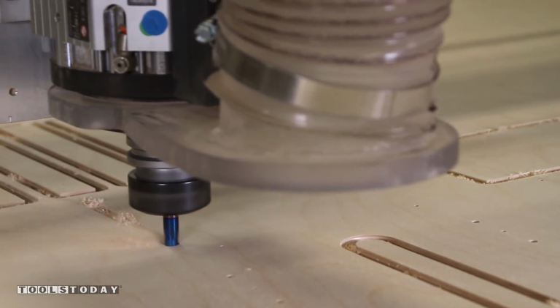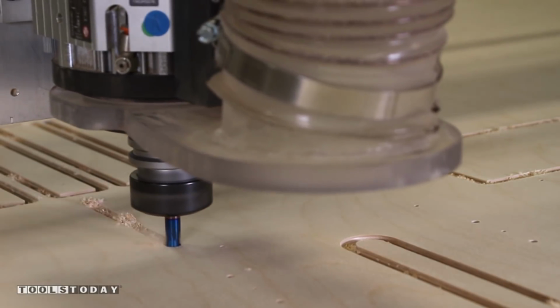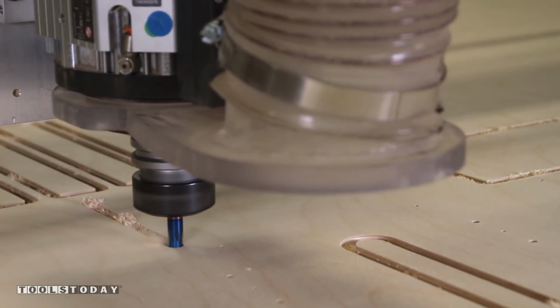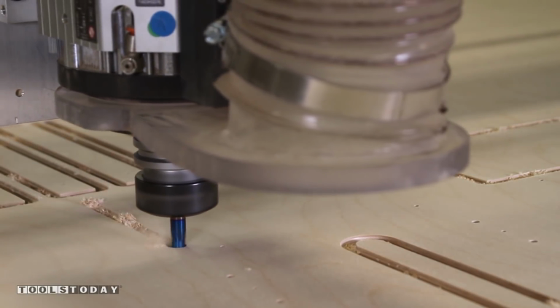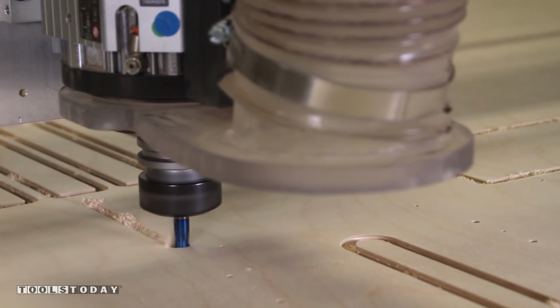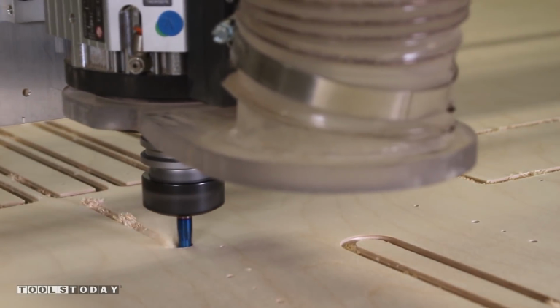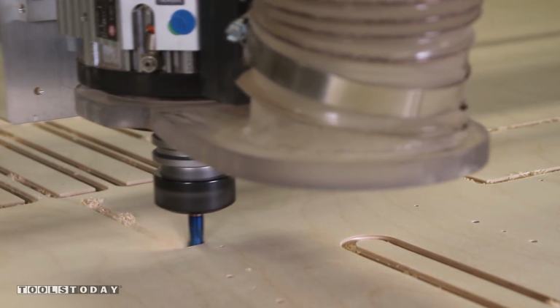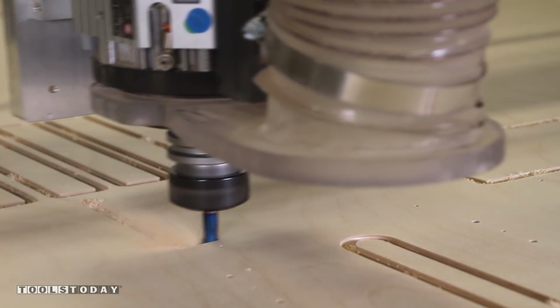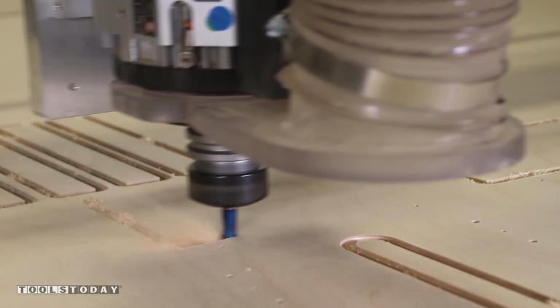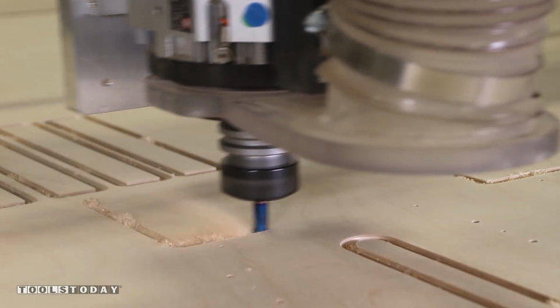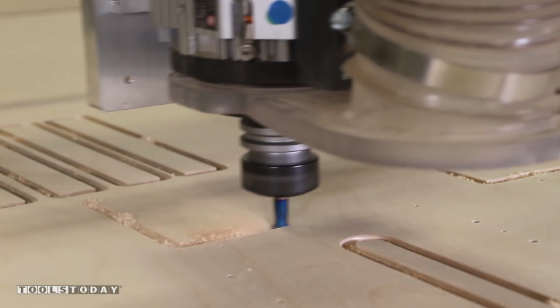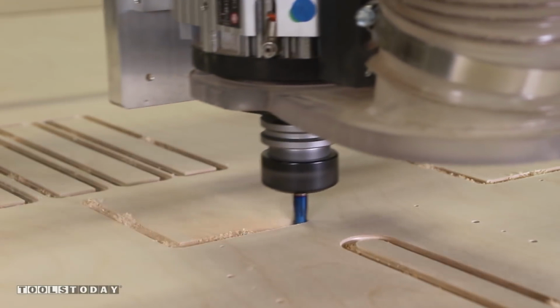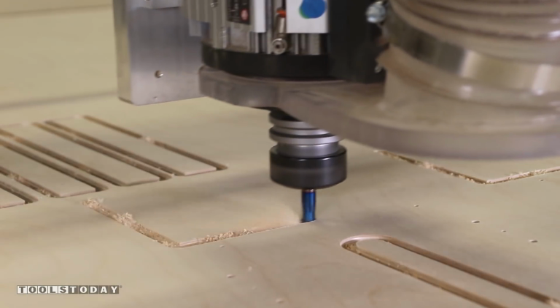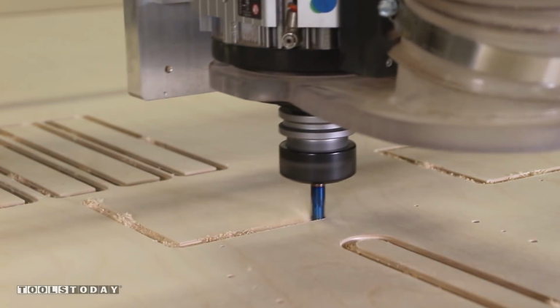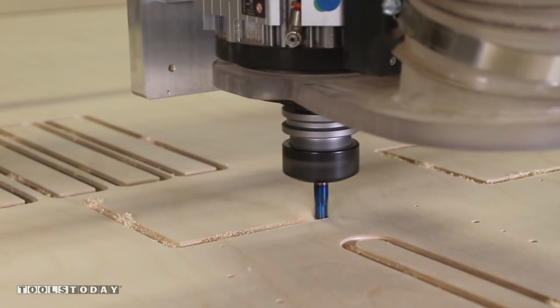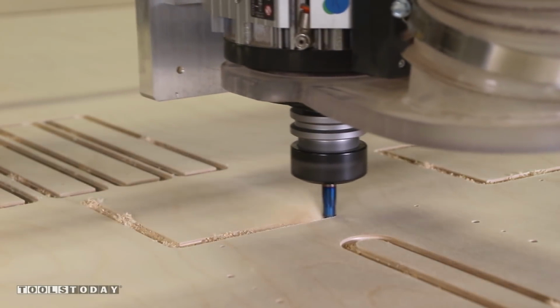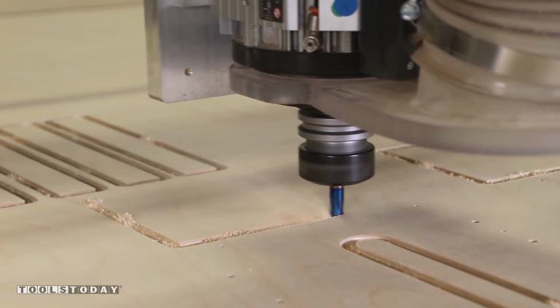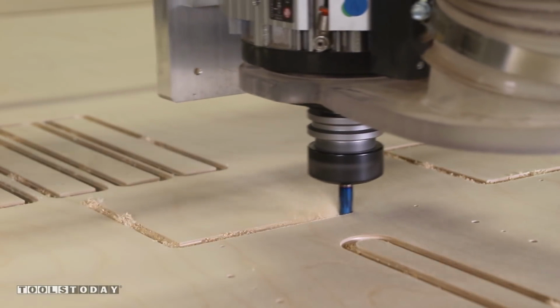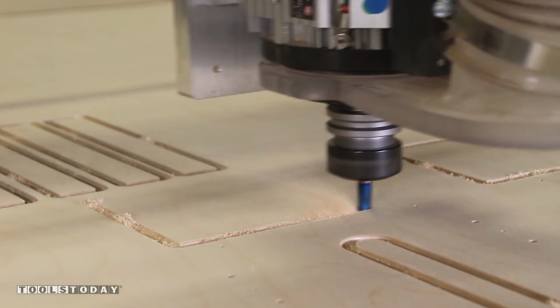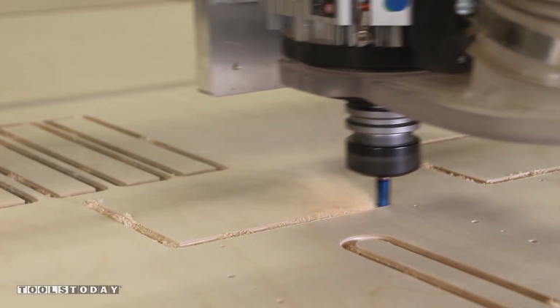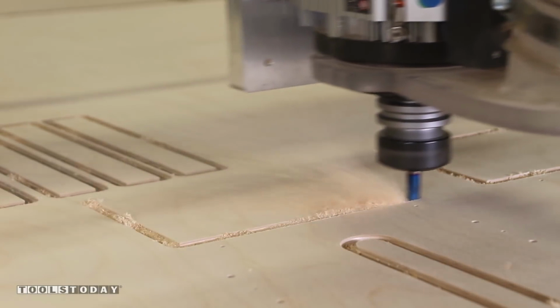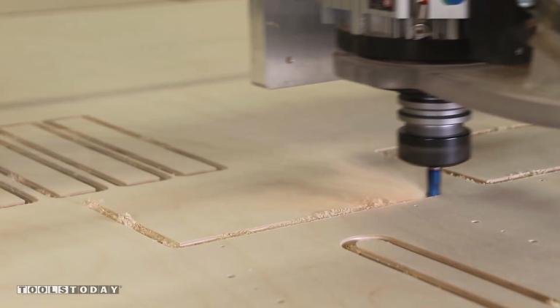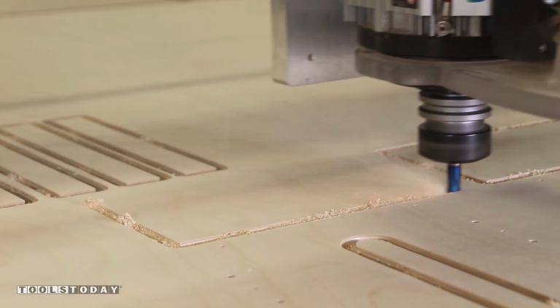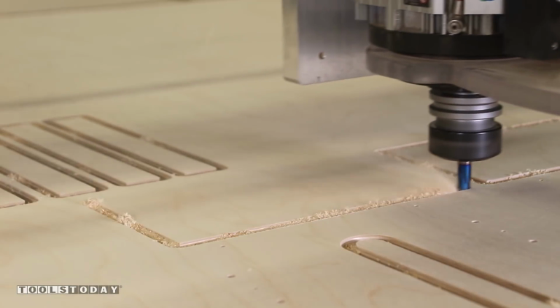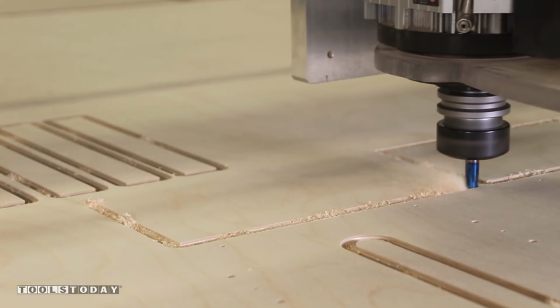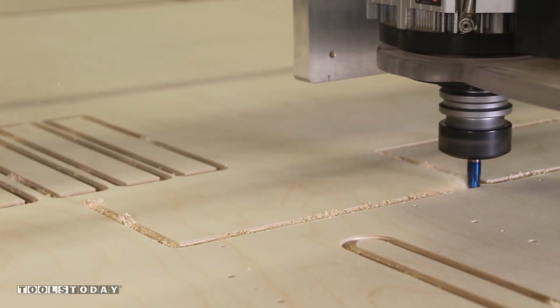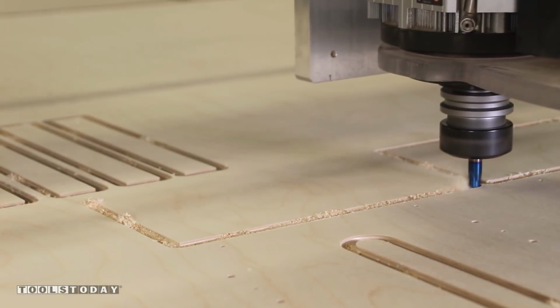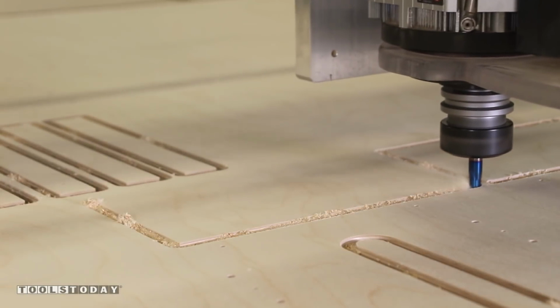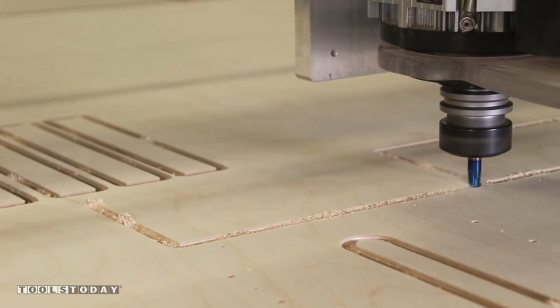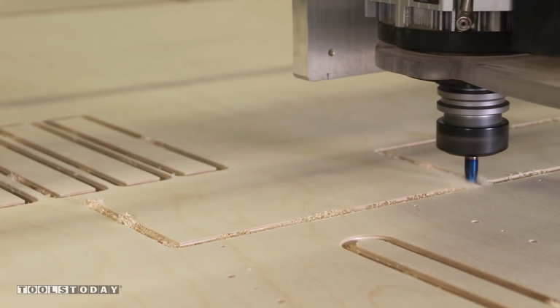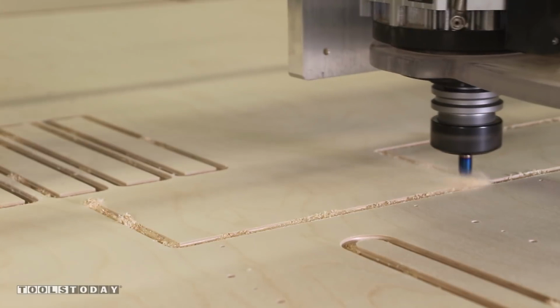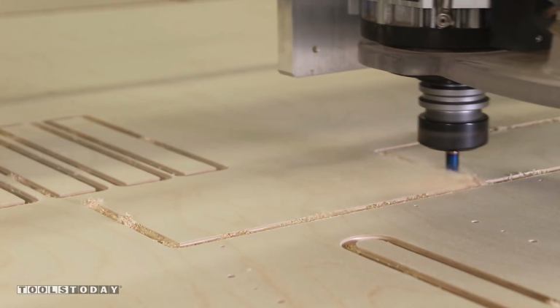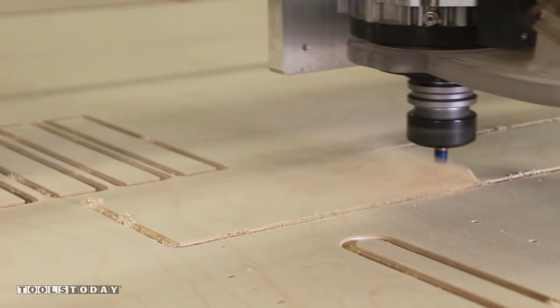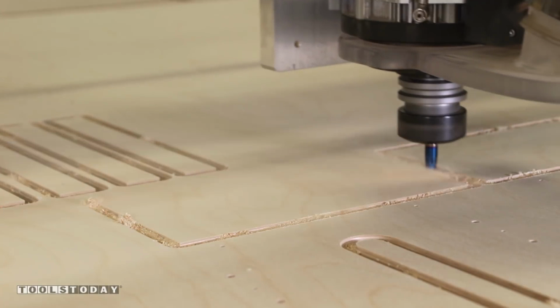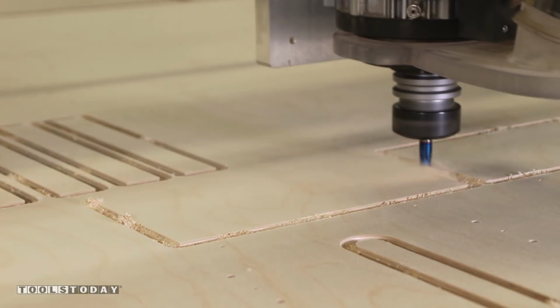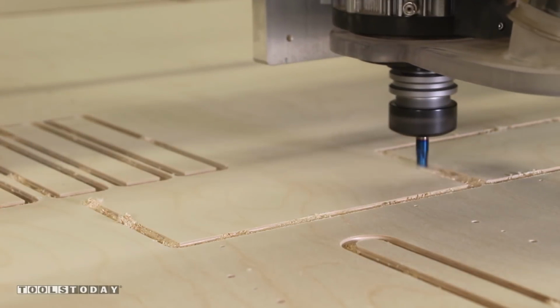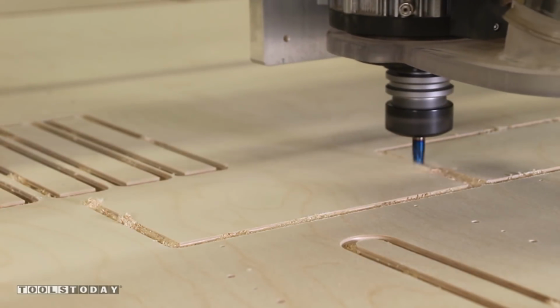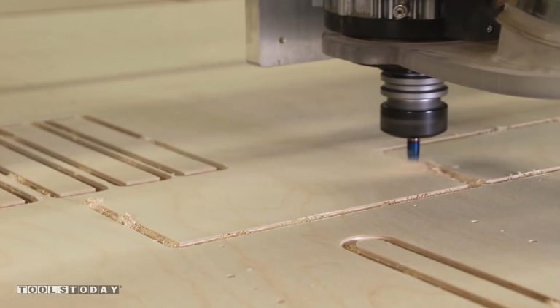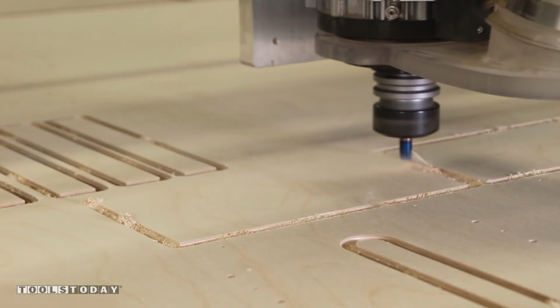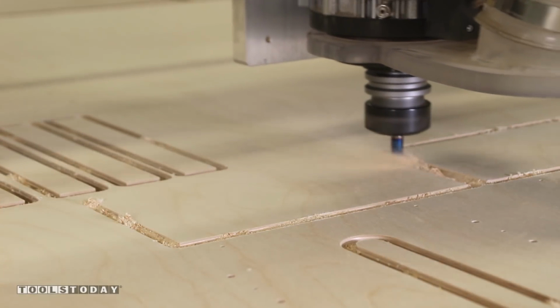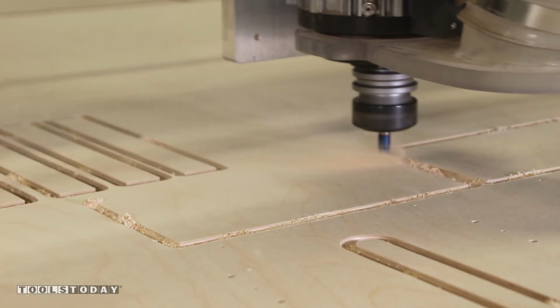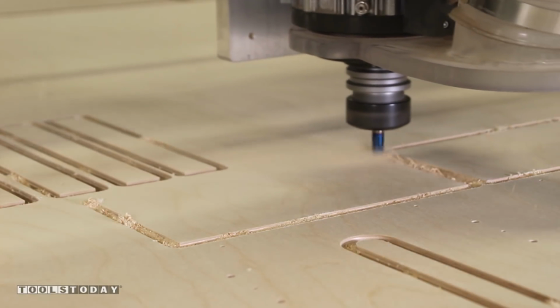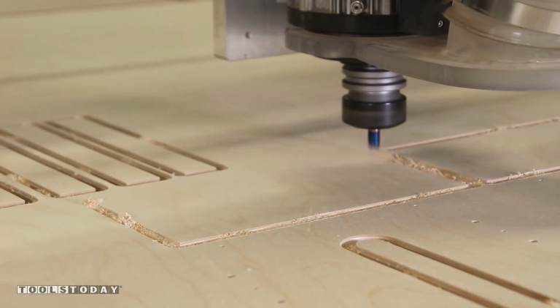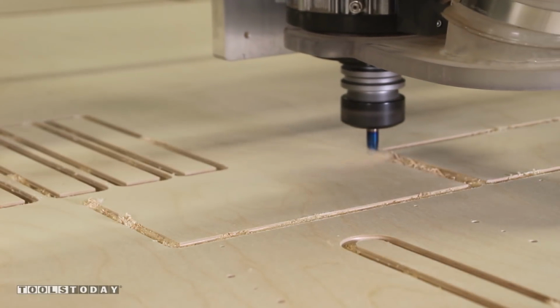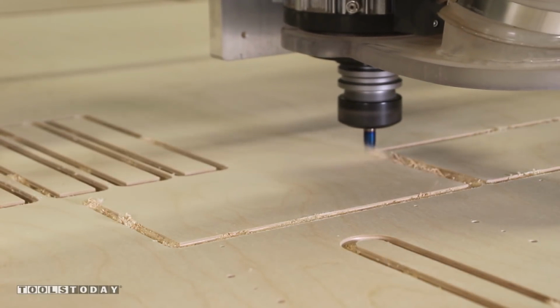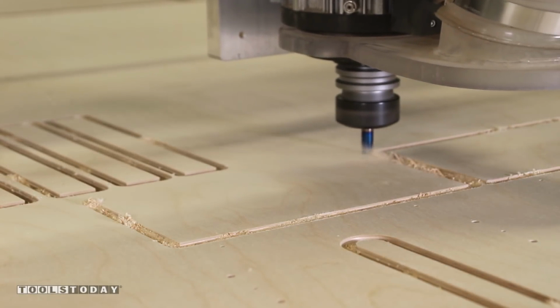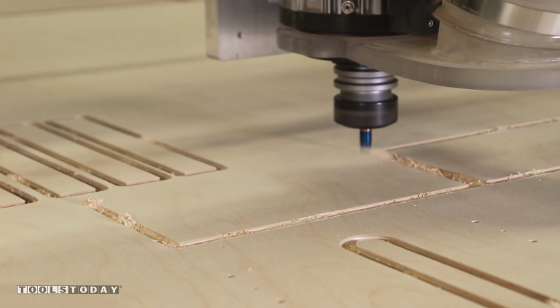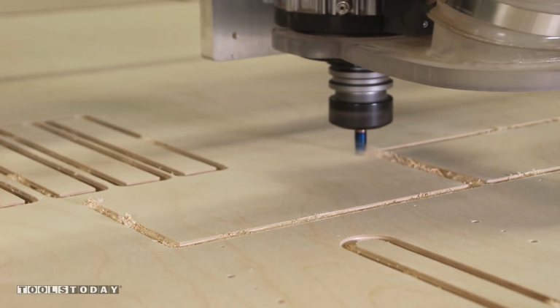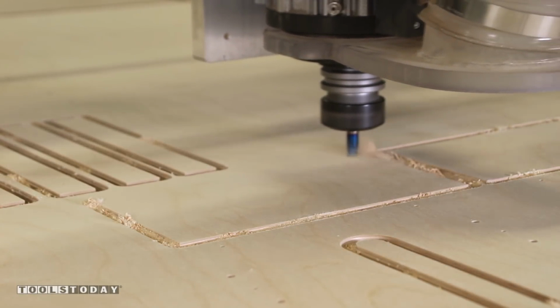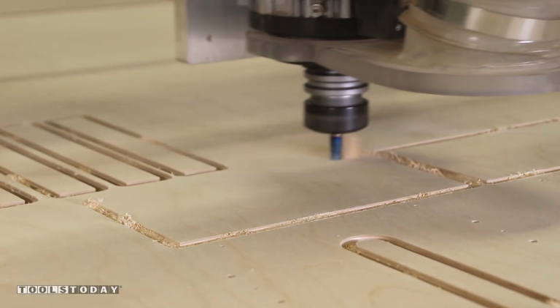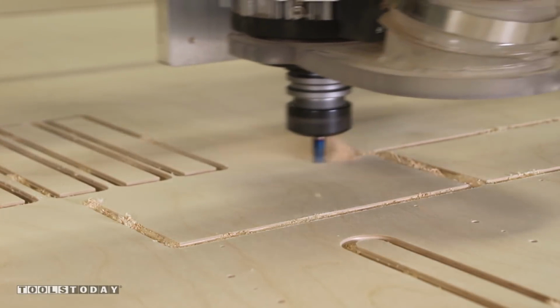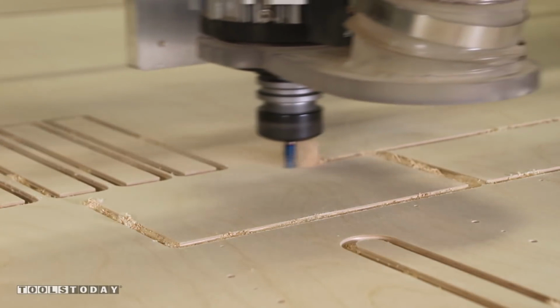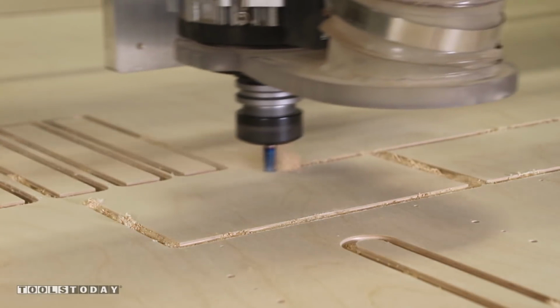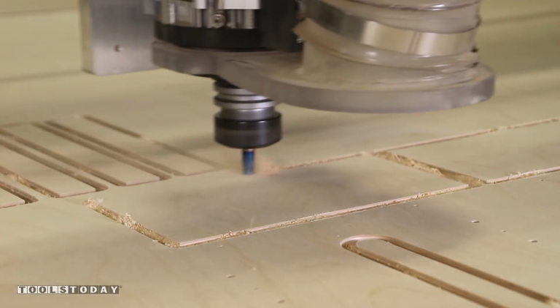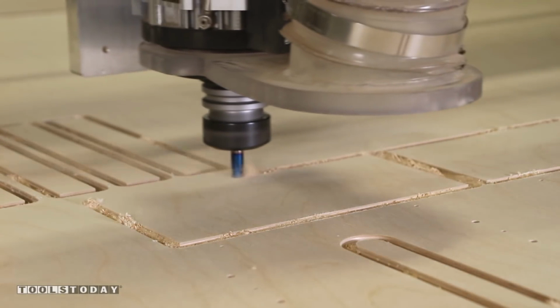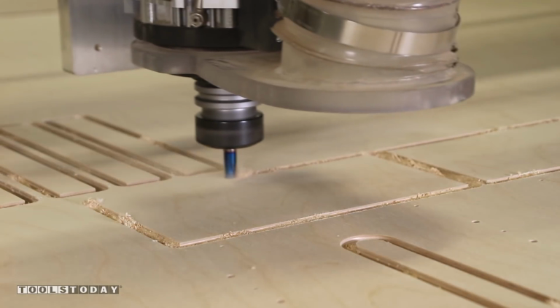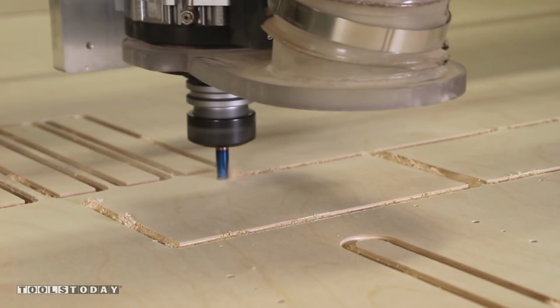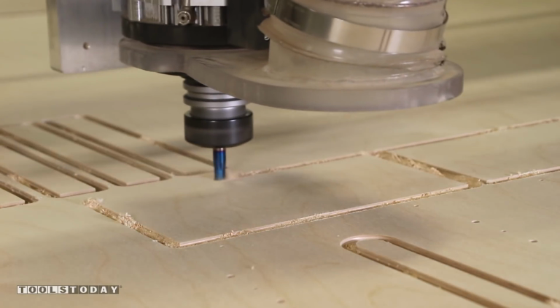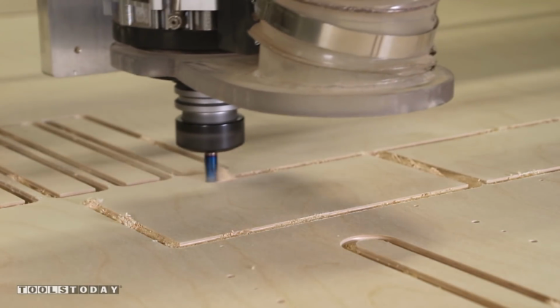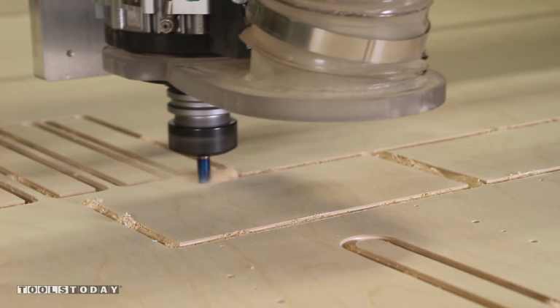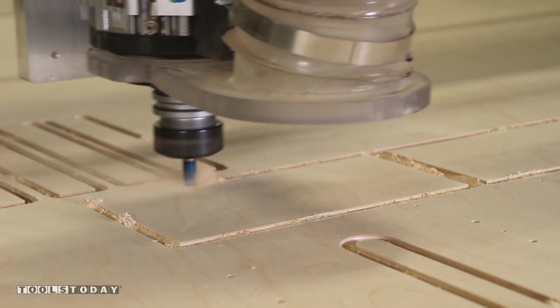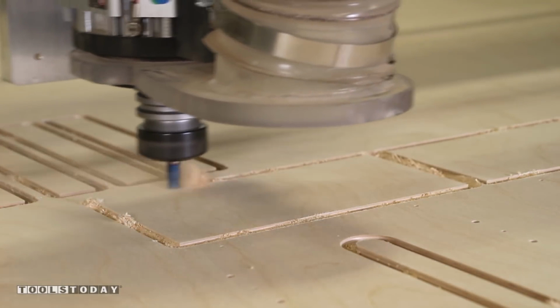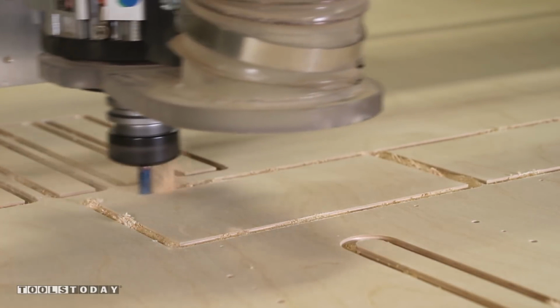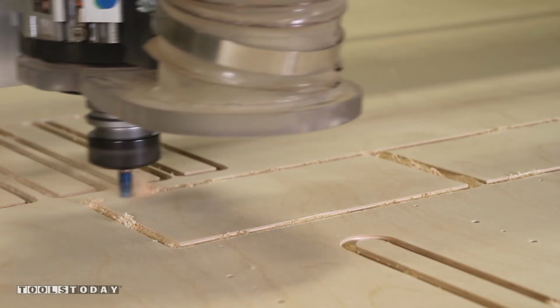You can see the spindle going up and down in the middle of the cut. That is going to leave little tabs to keep the parts in place and all connected.